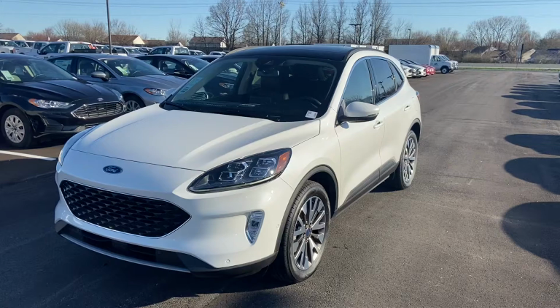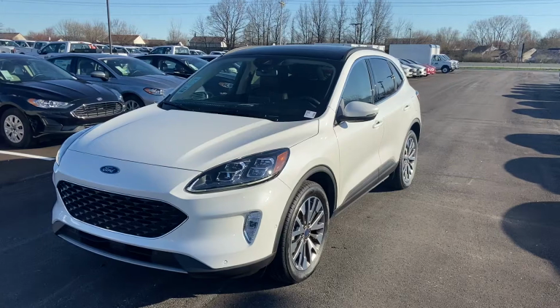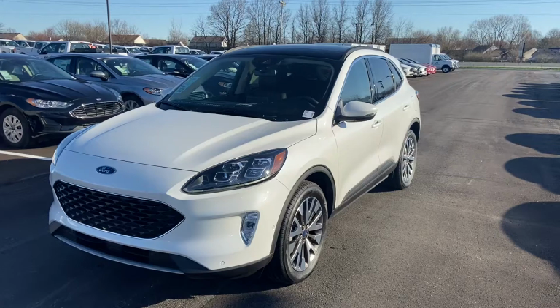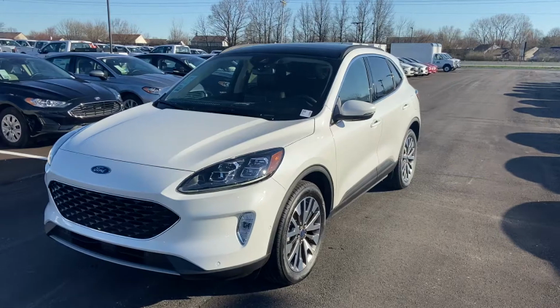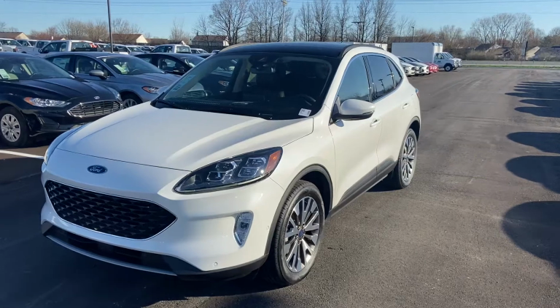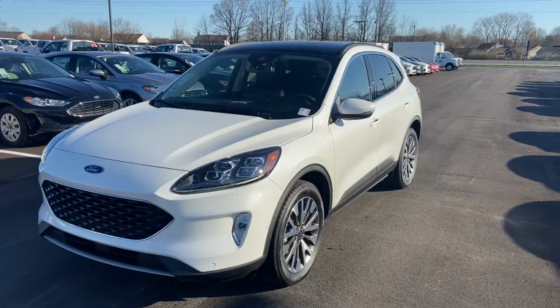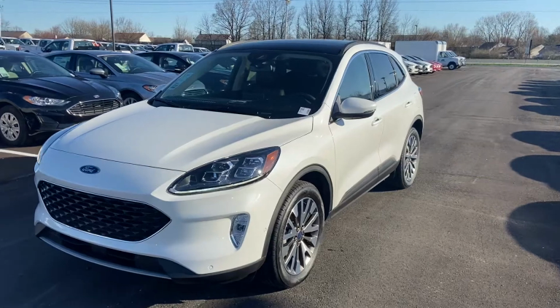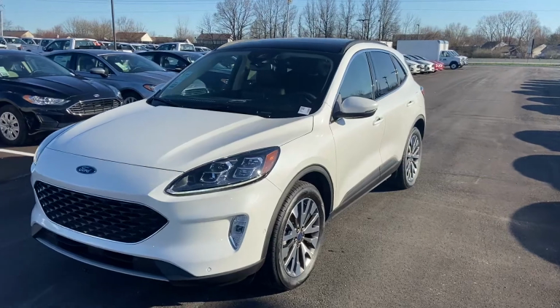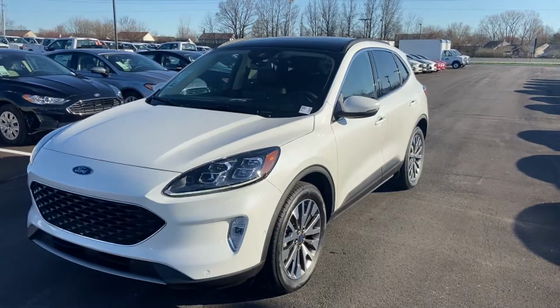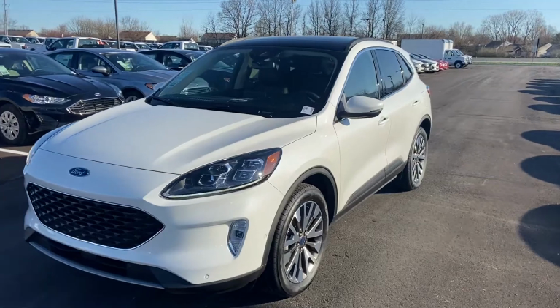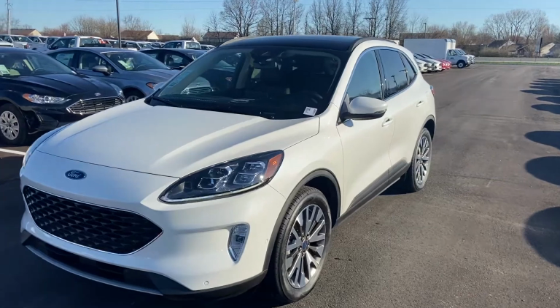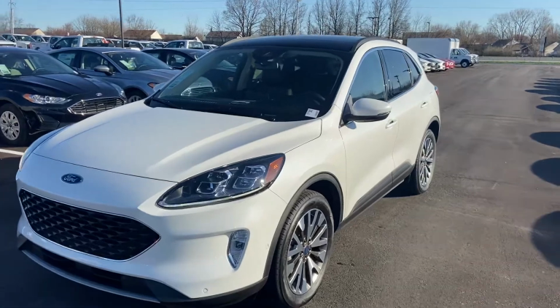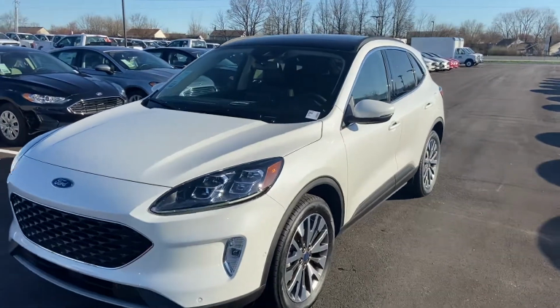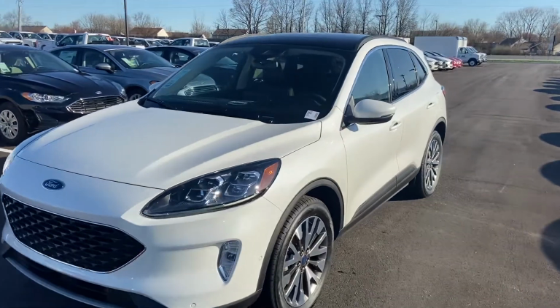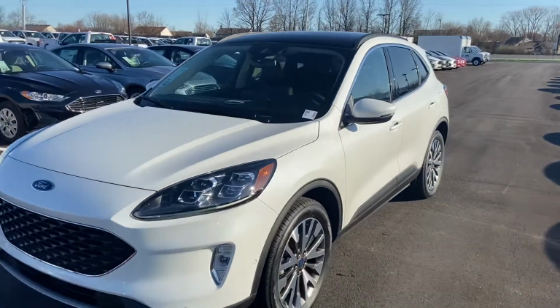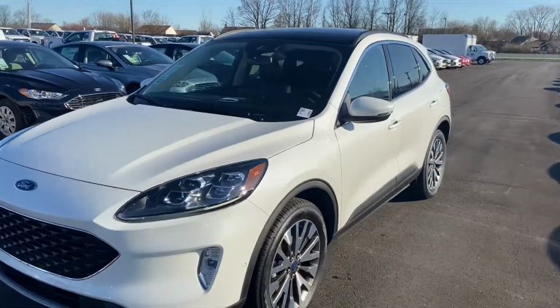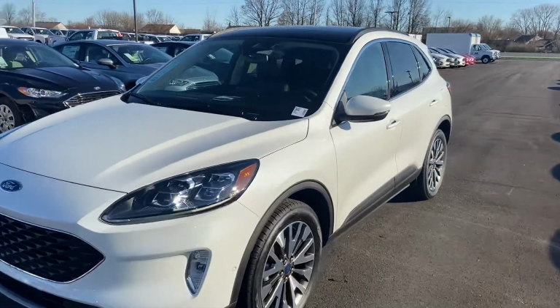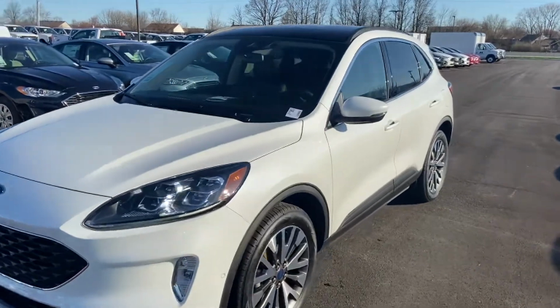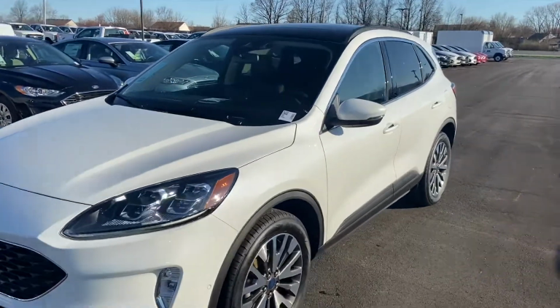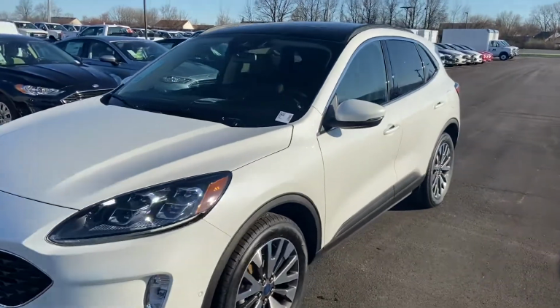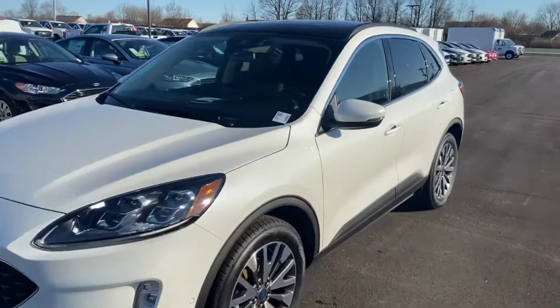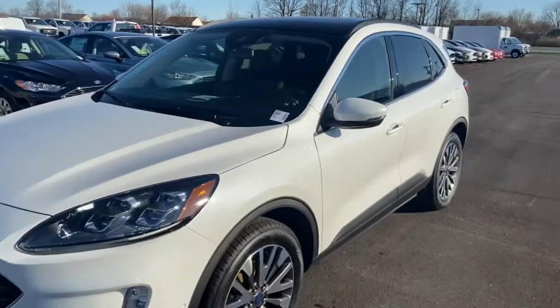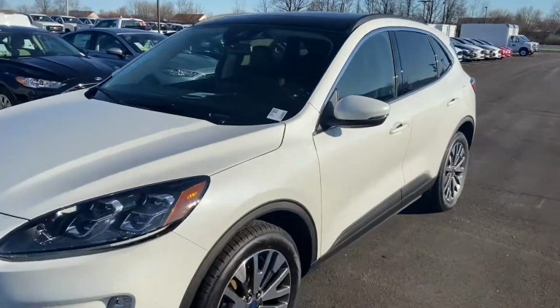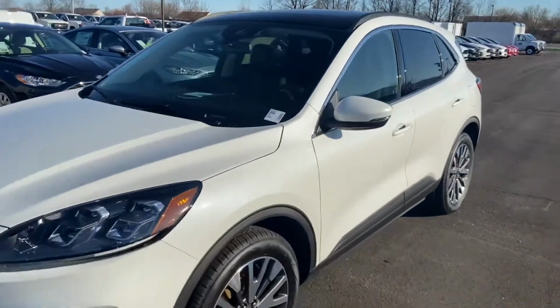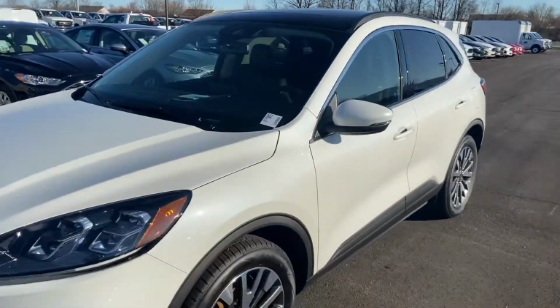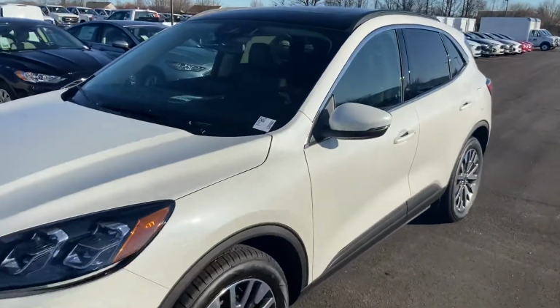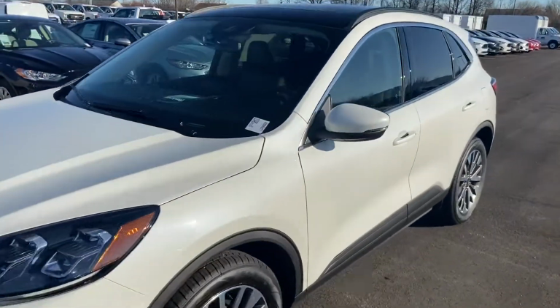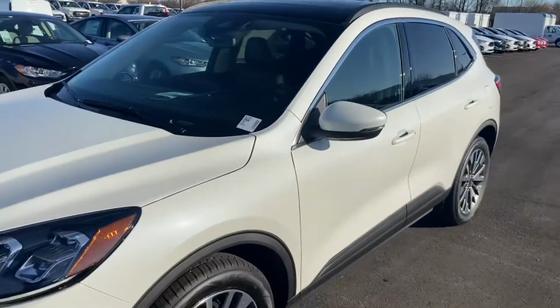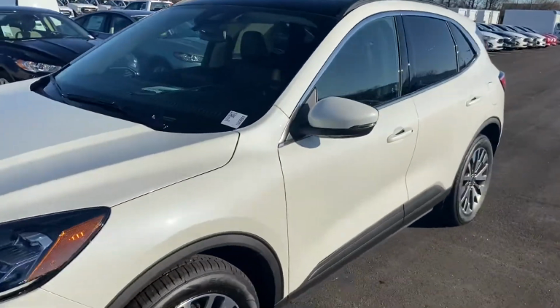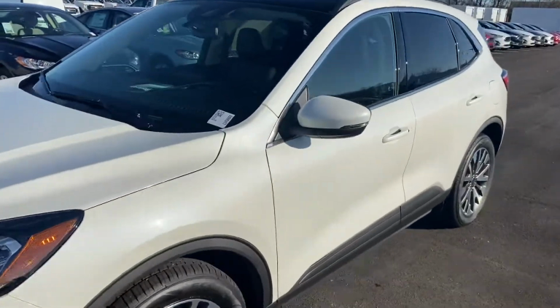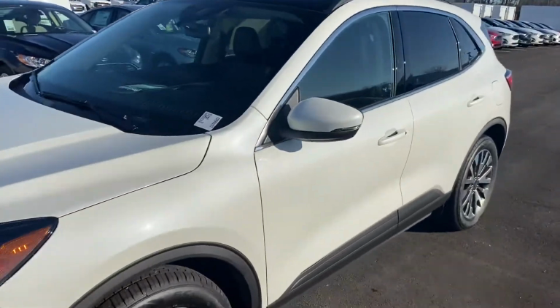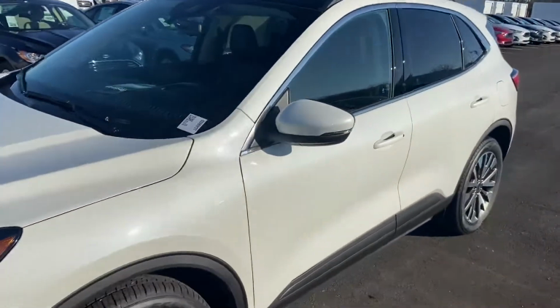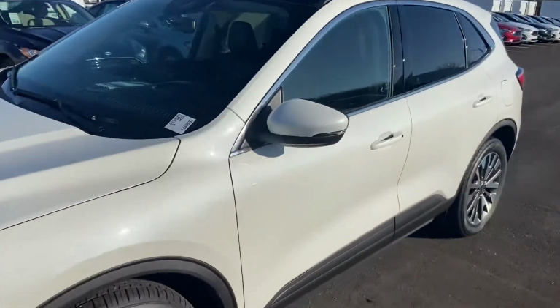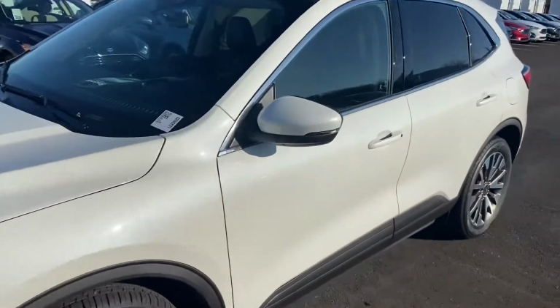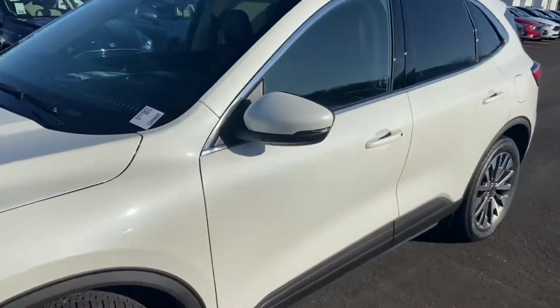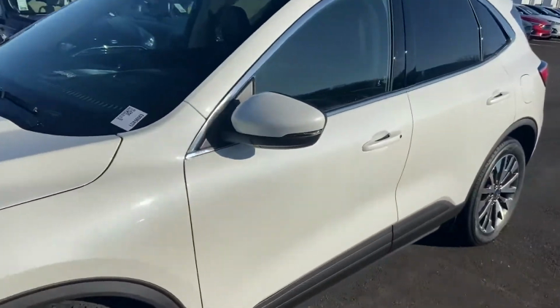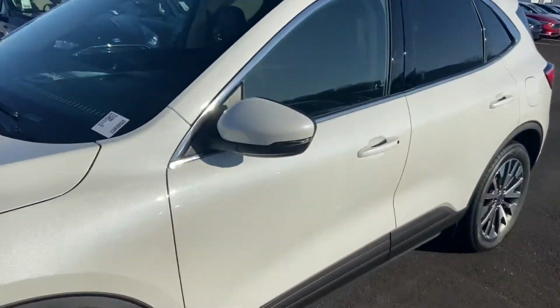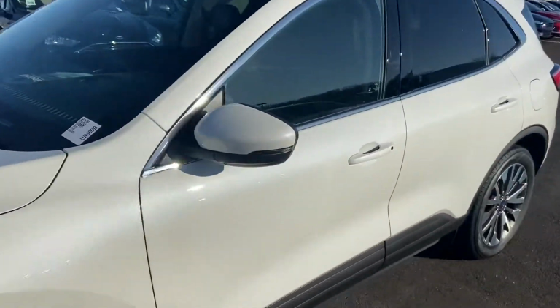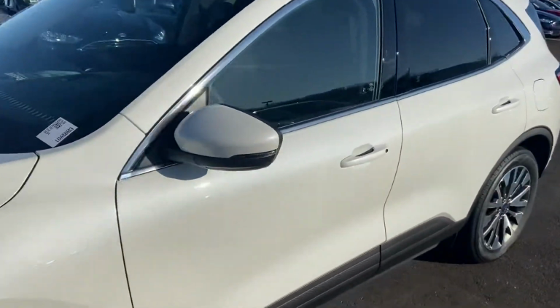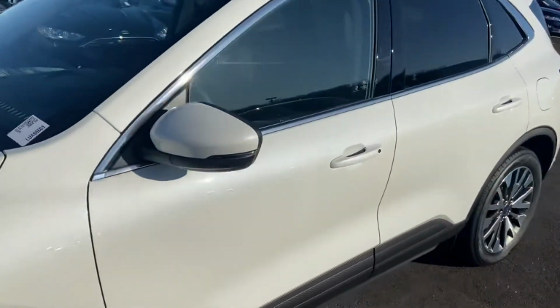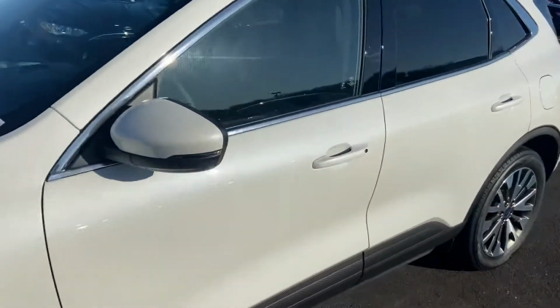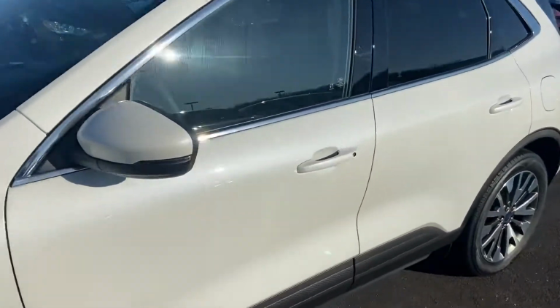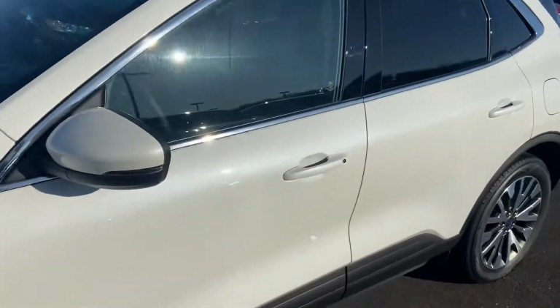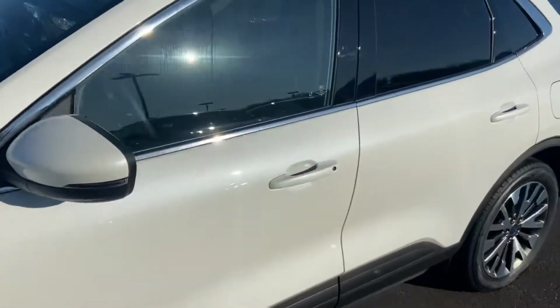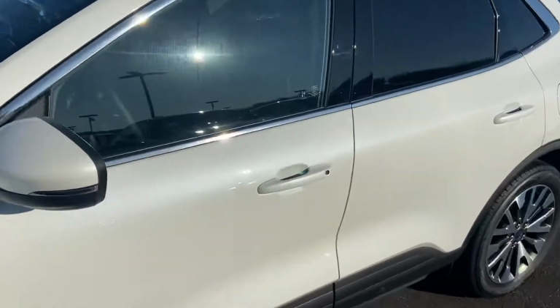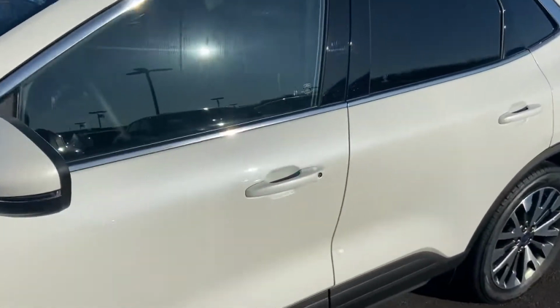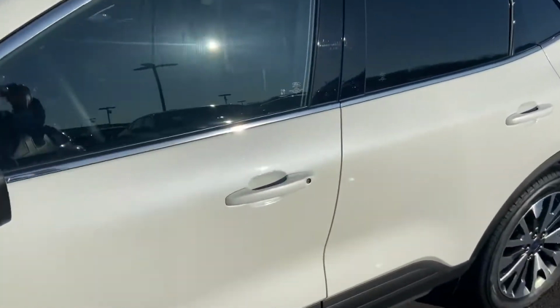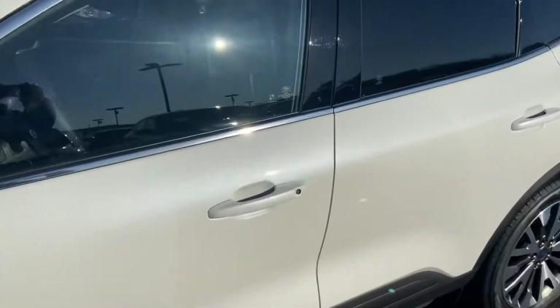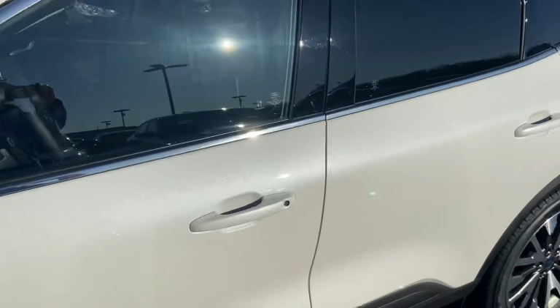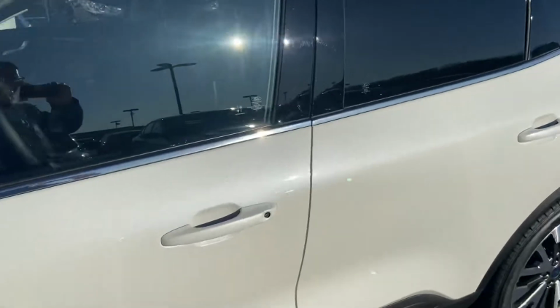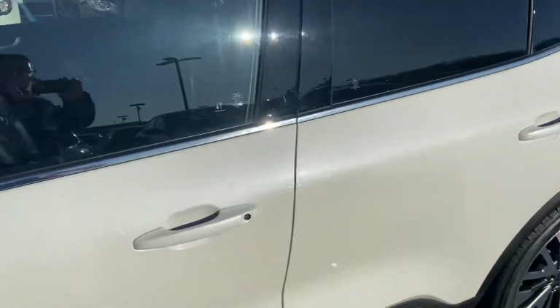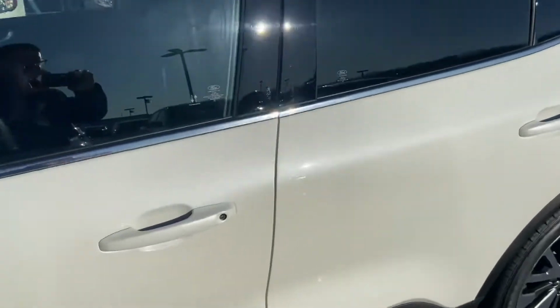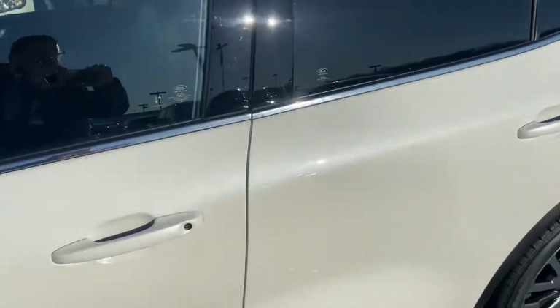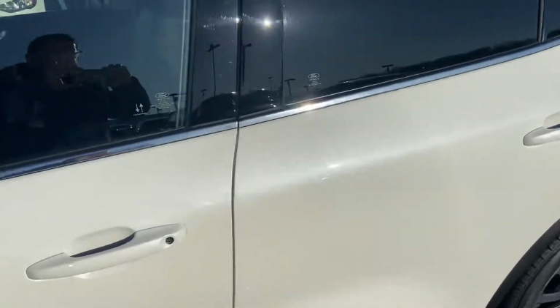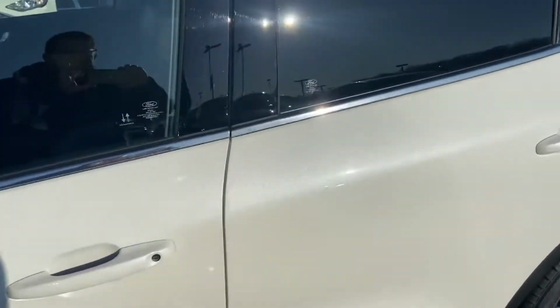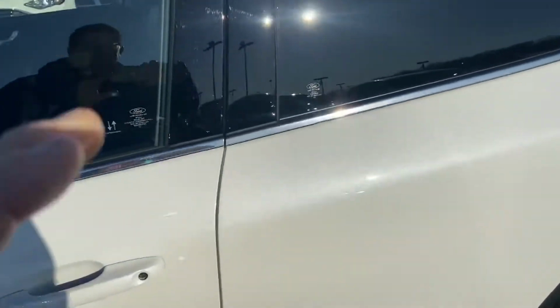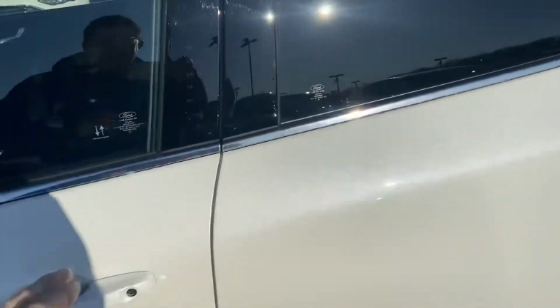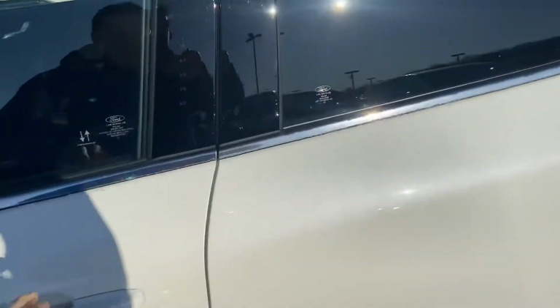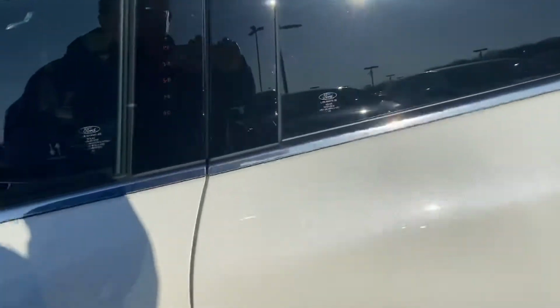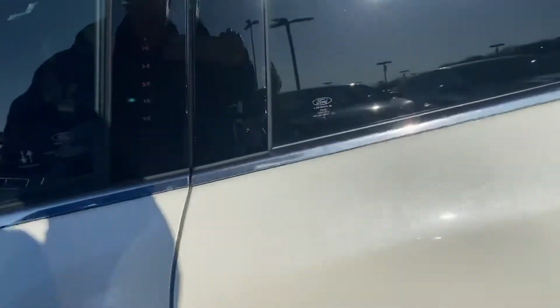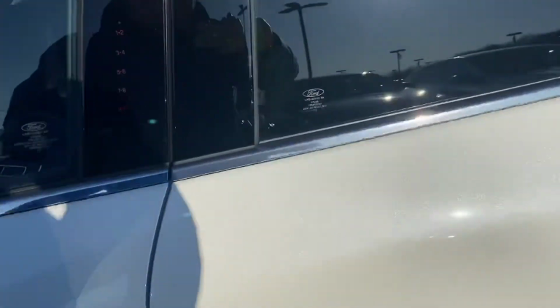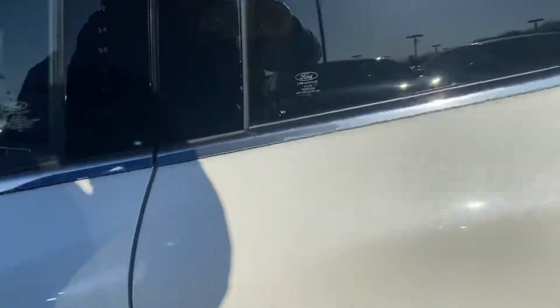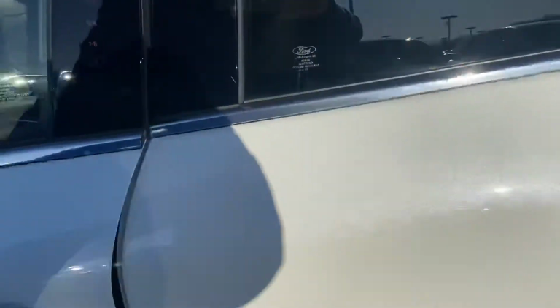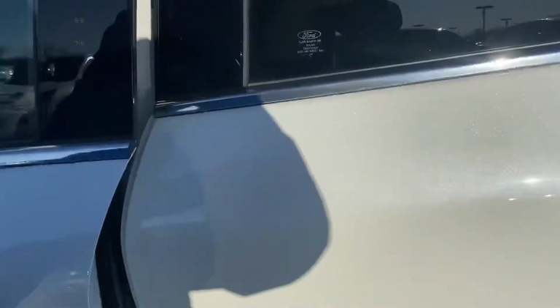This is Steve Acker with Bill Estes Ford. This is the 2020 Ford Escape Titanium.